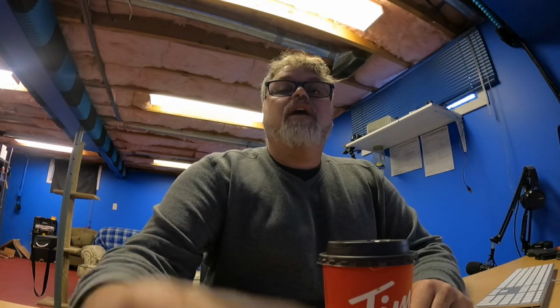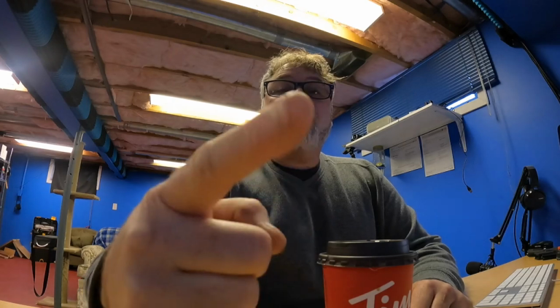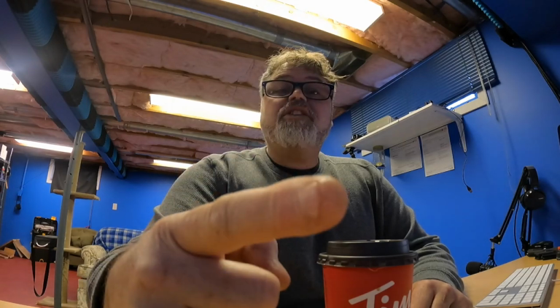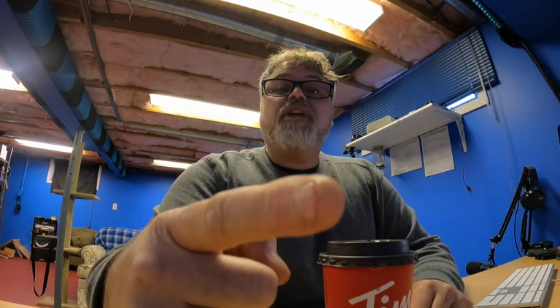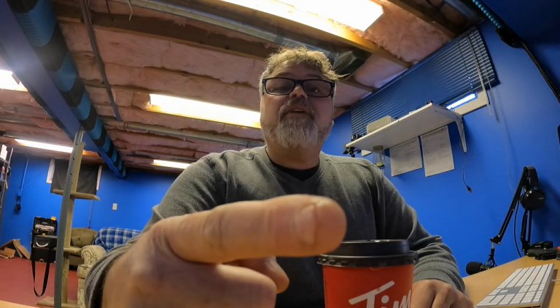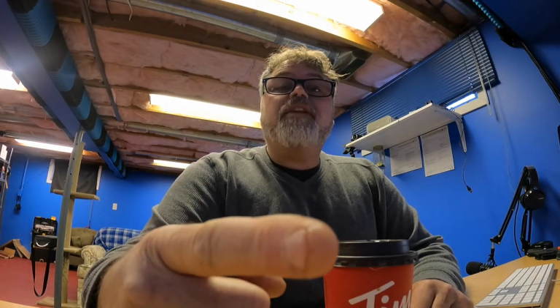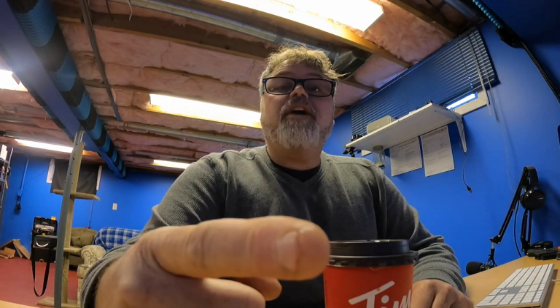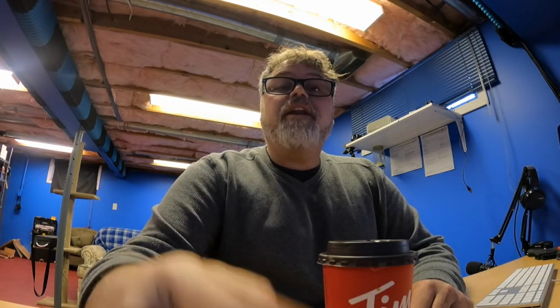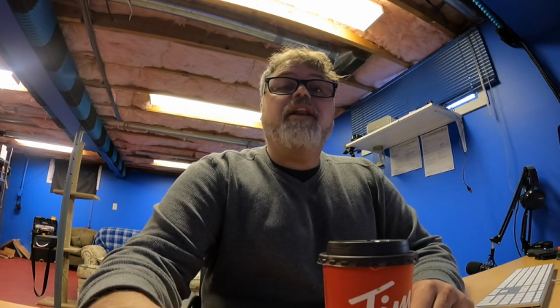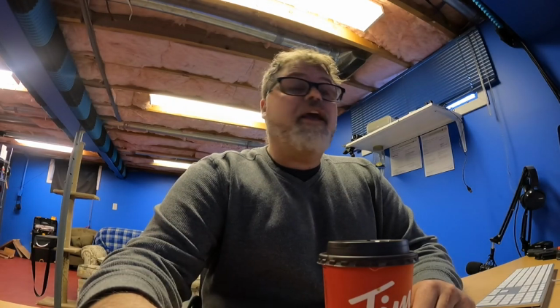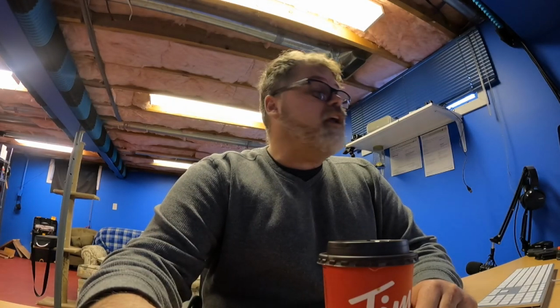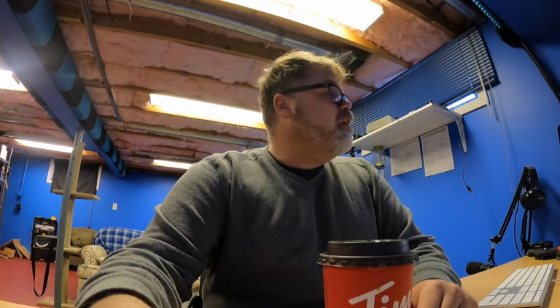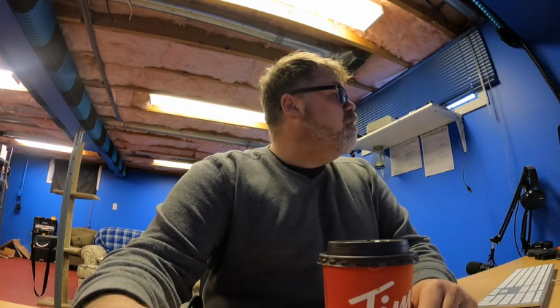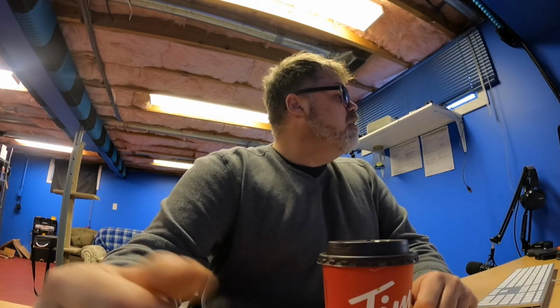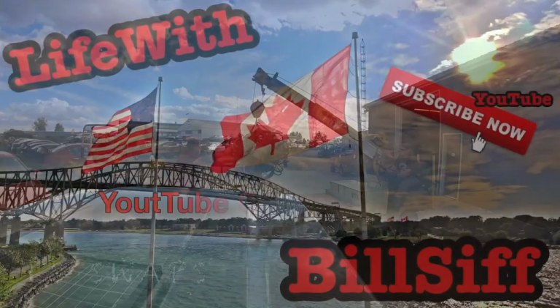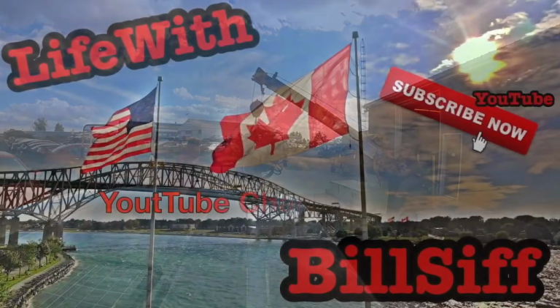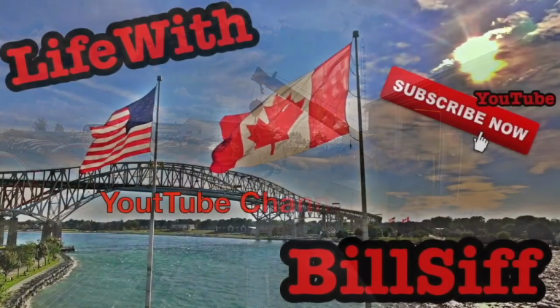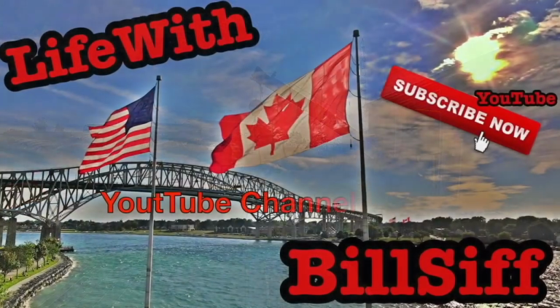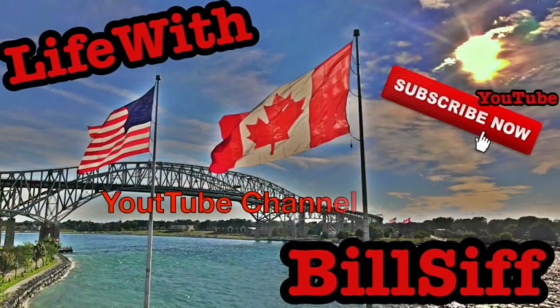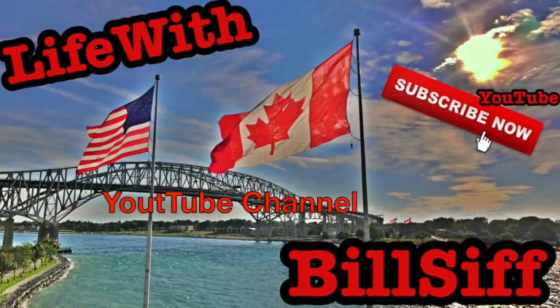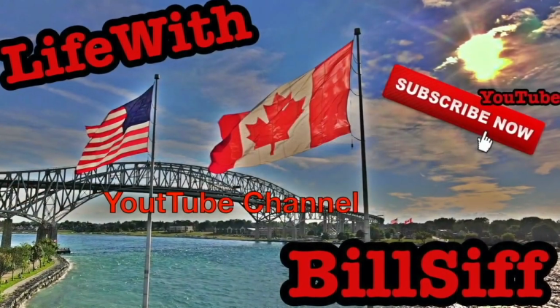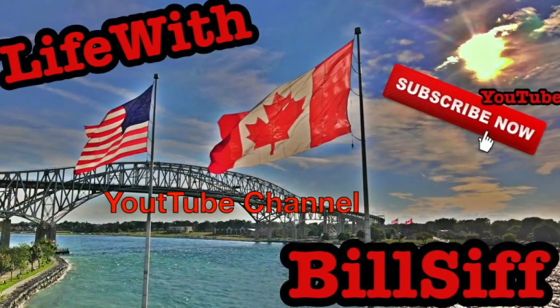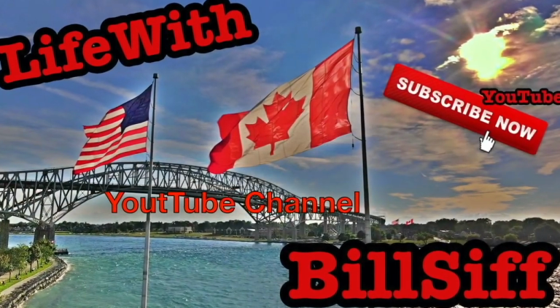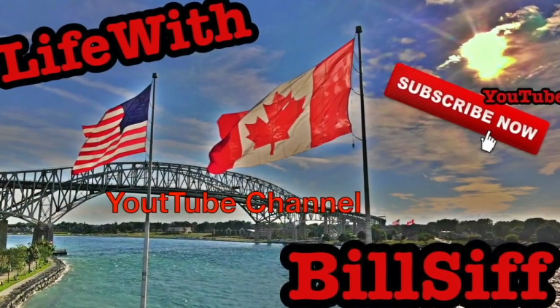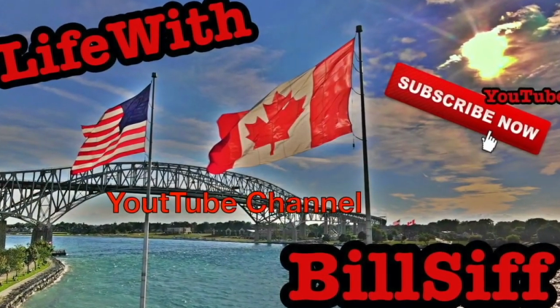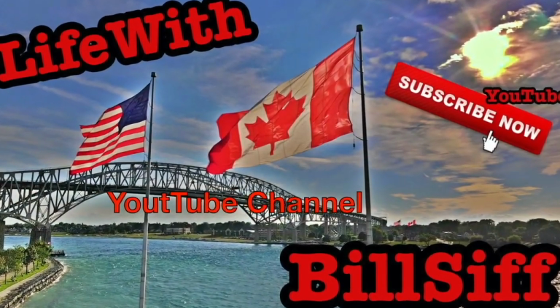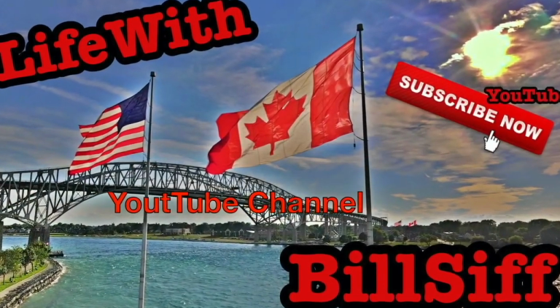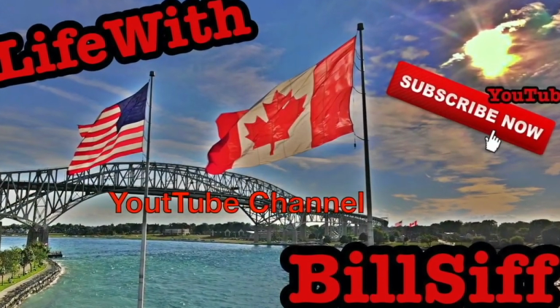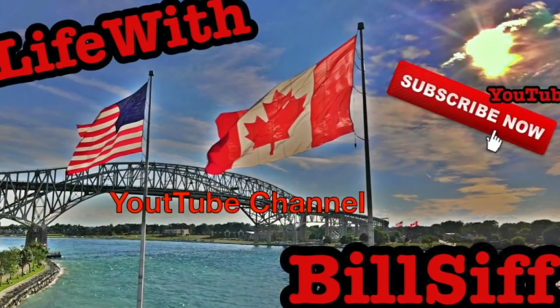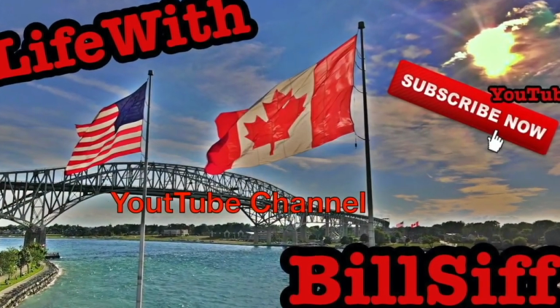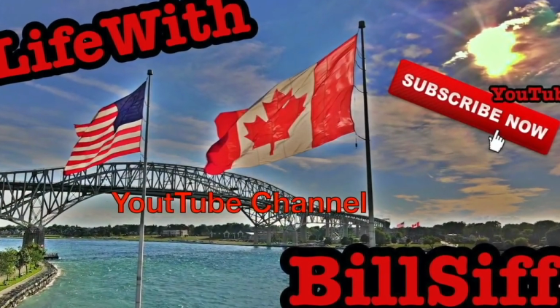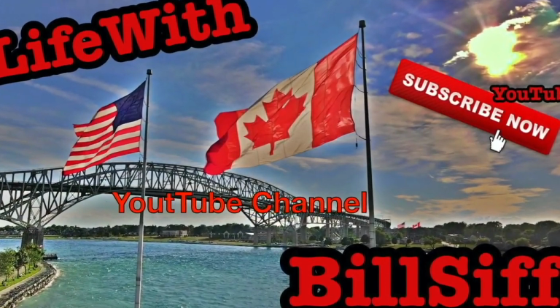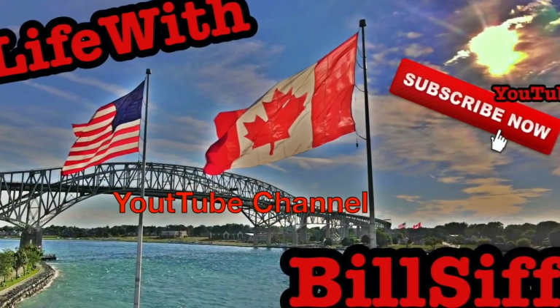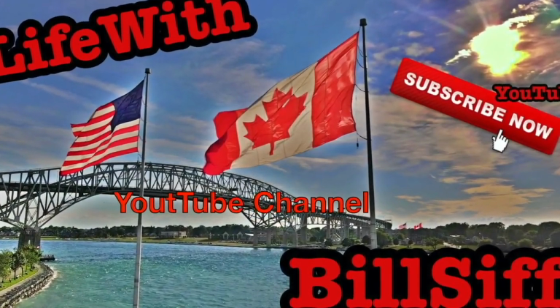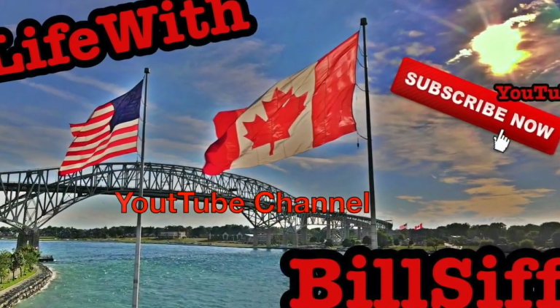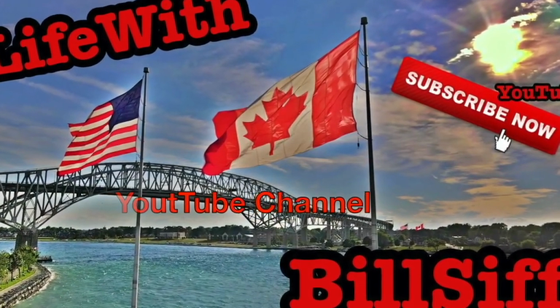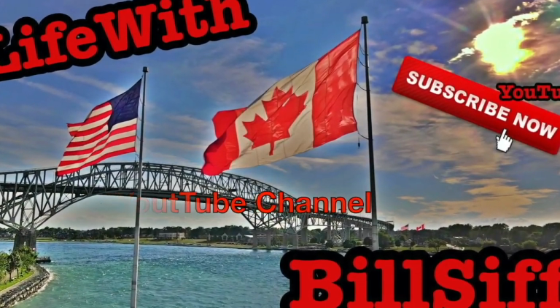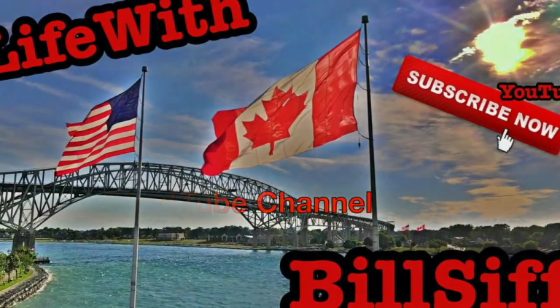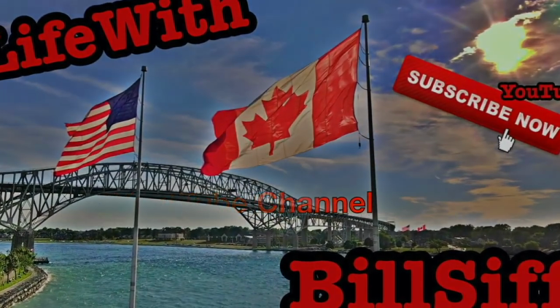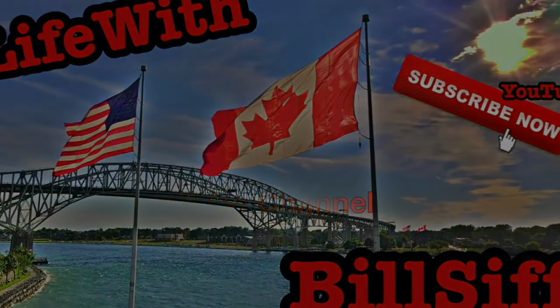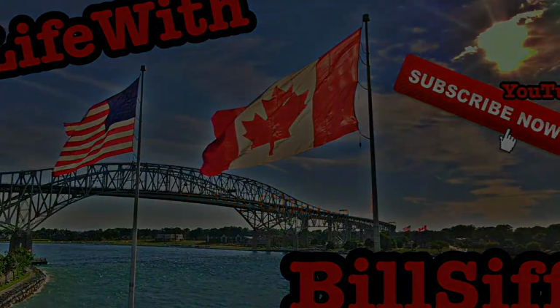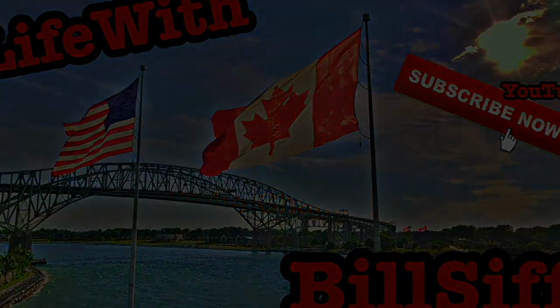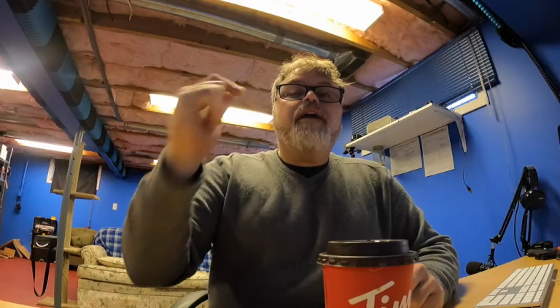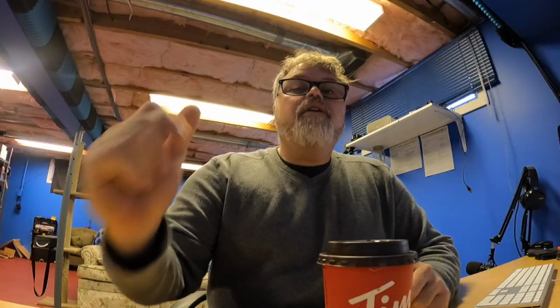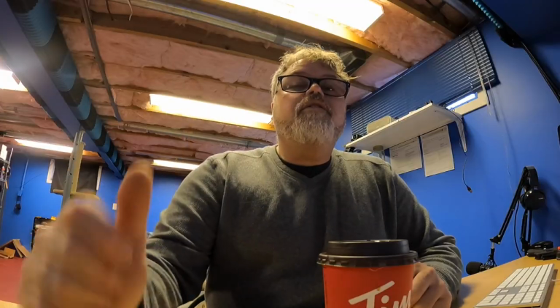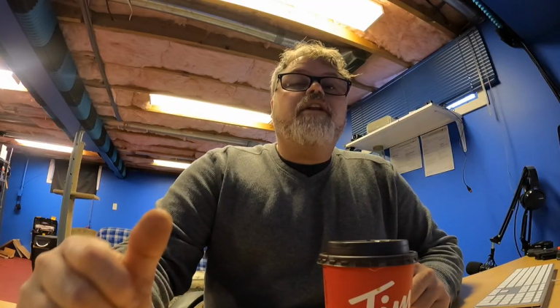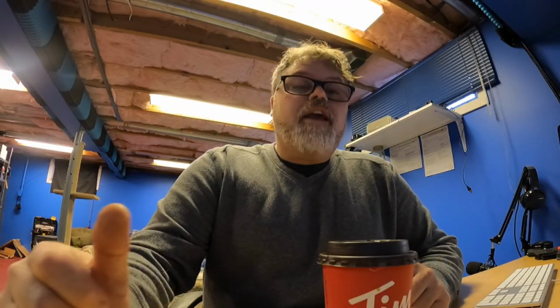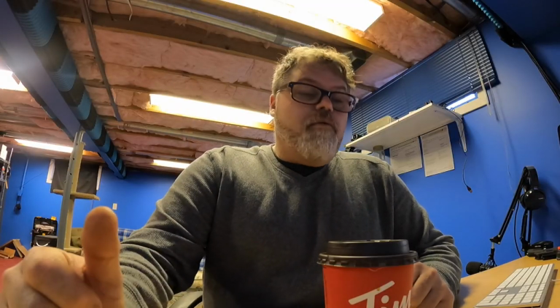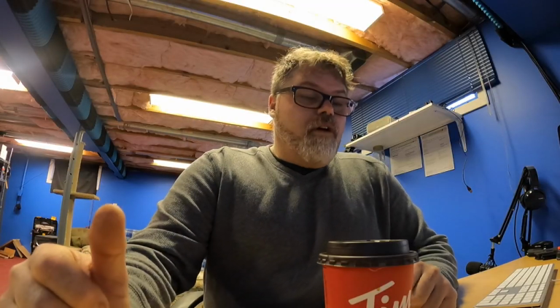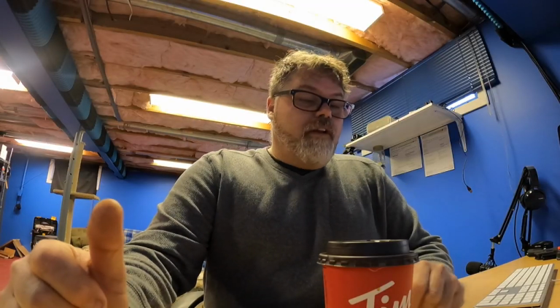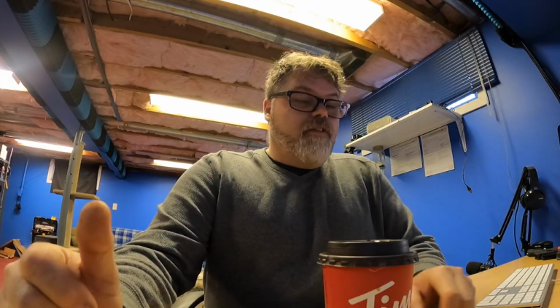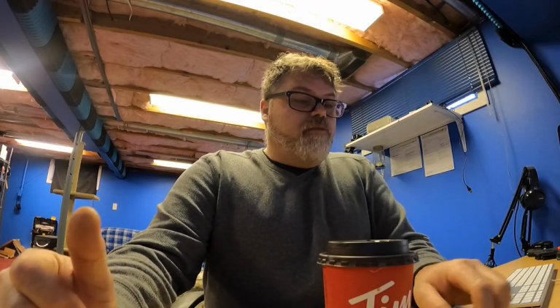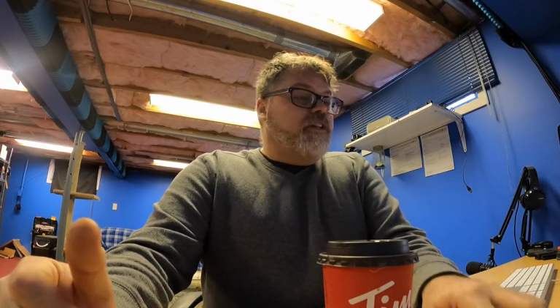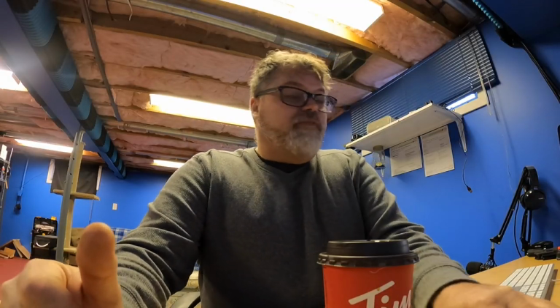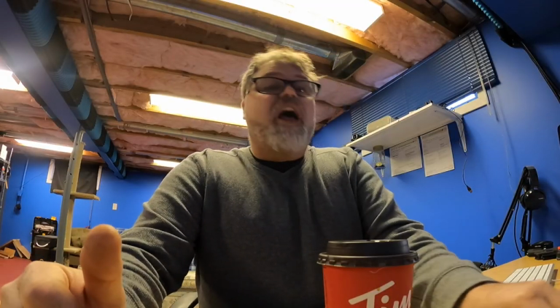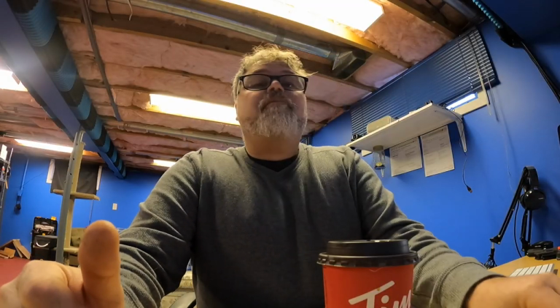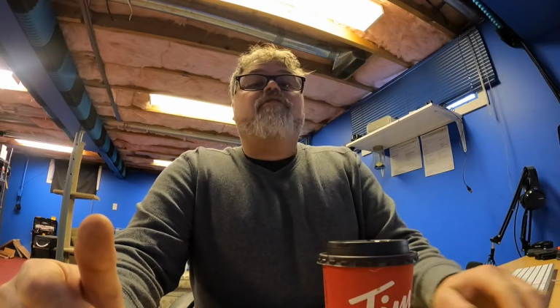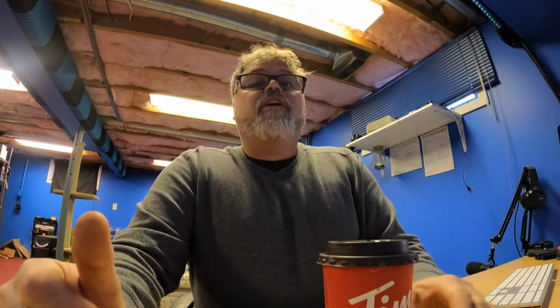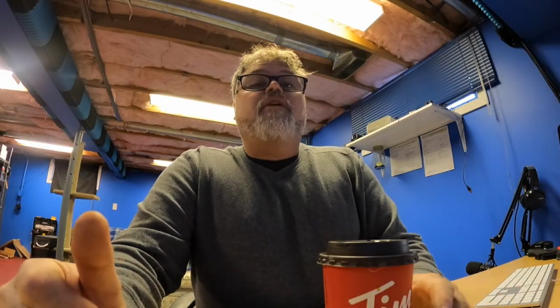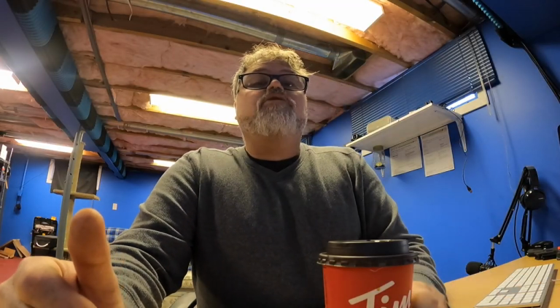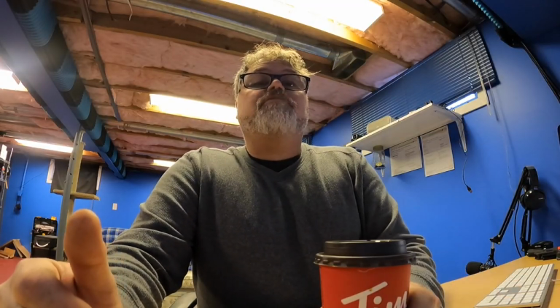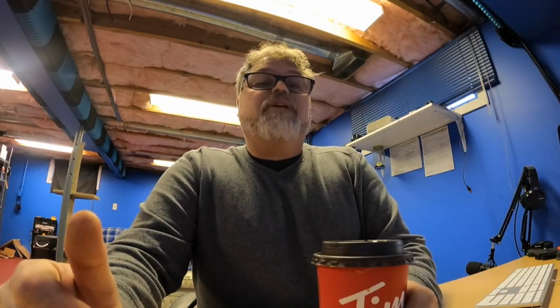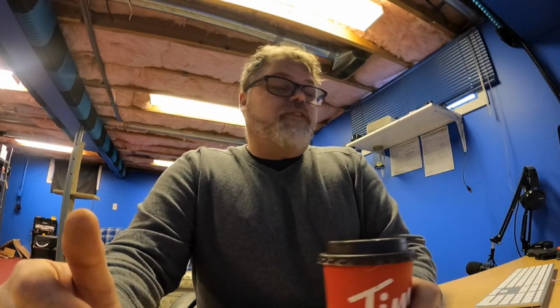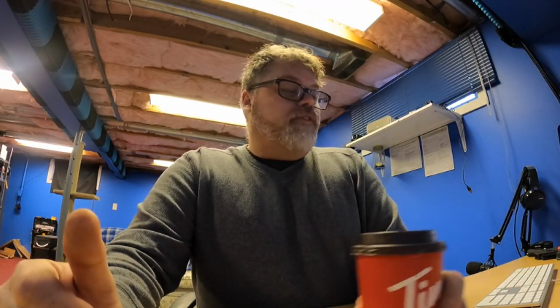I got something to tell you today. Let's see what we can get into with Life with Bilsif's YouTube channel. How you doing today? Welcome to Life with Bilsif. I'm your freaking host Bilsif.